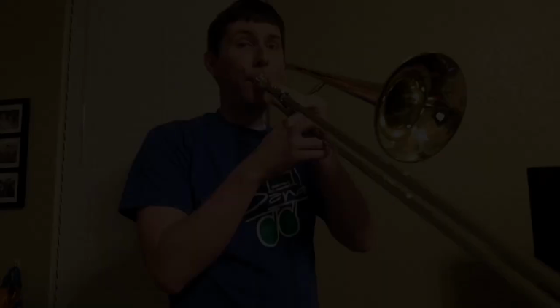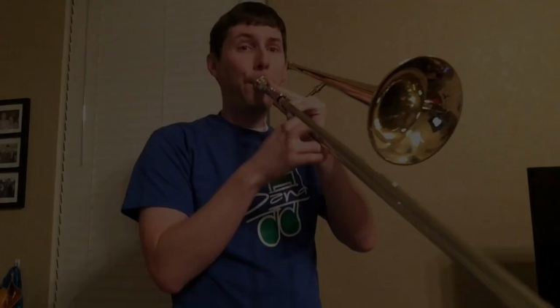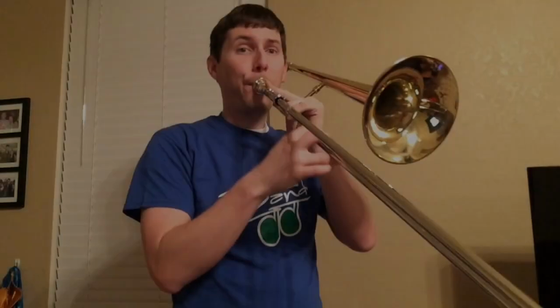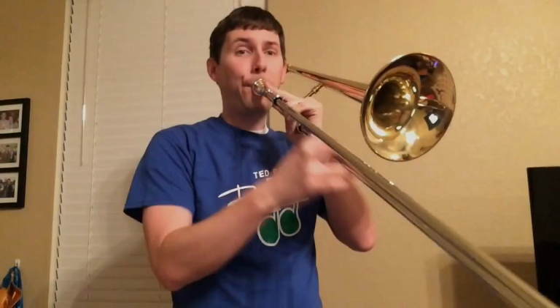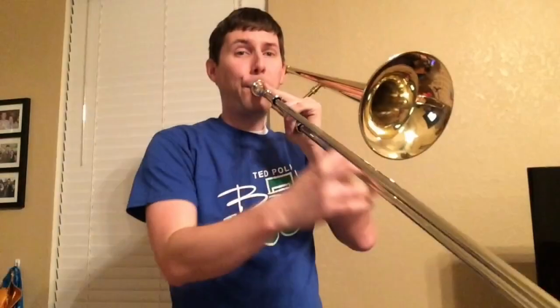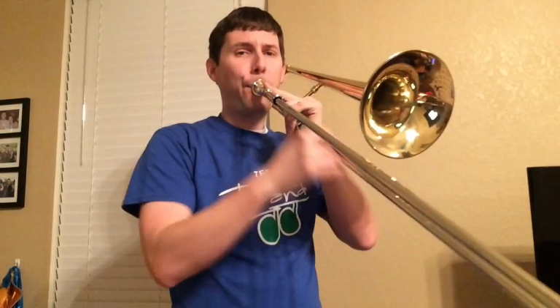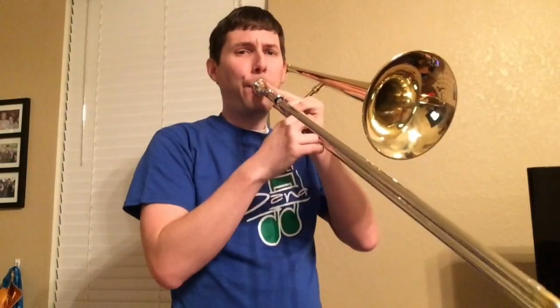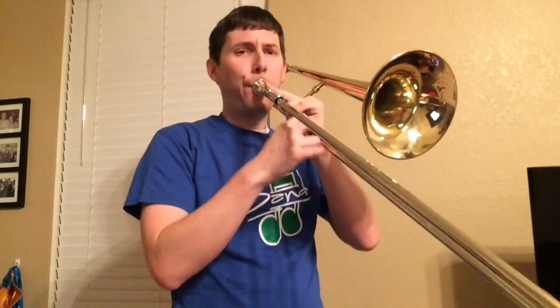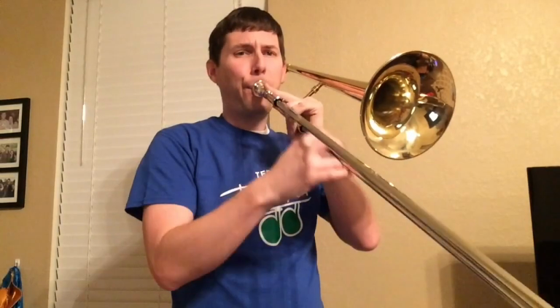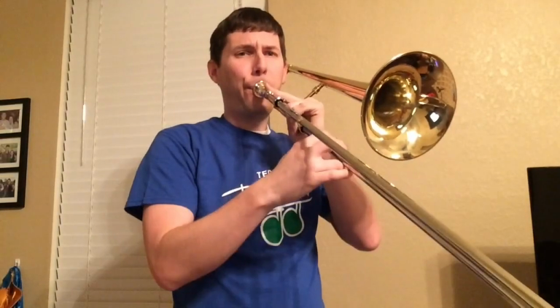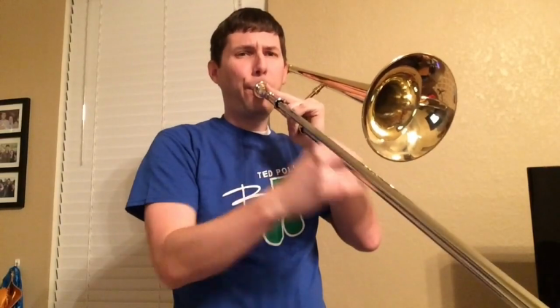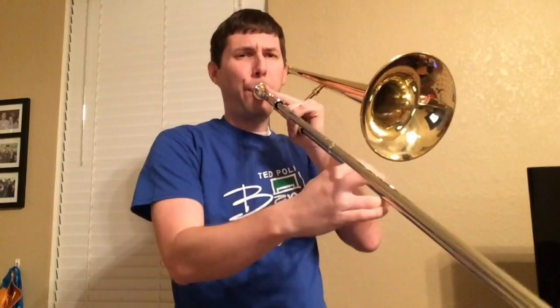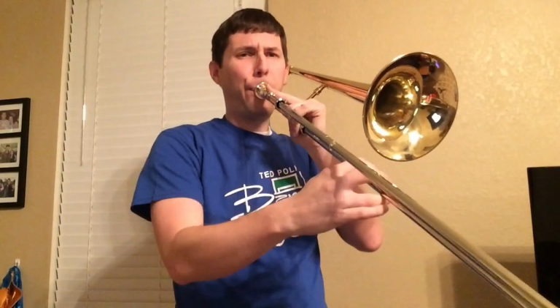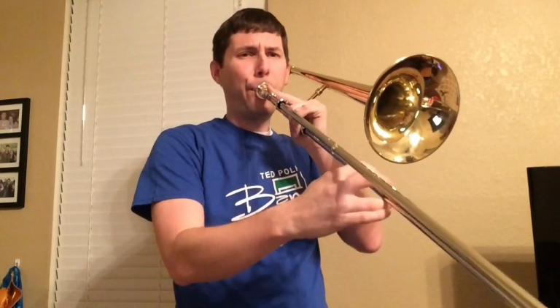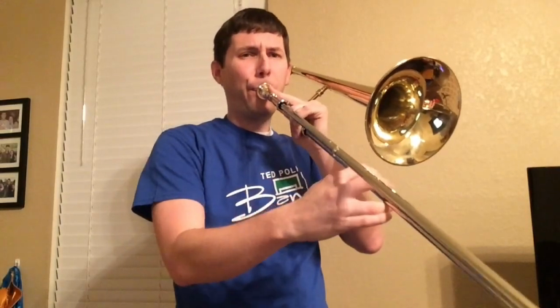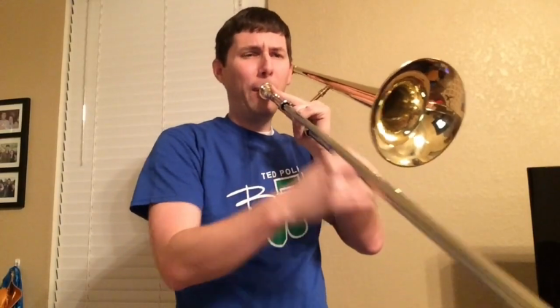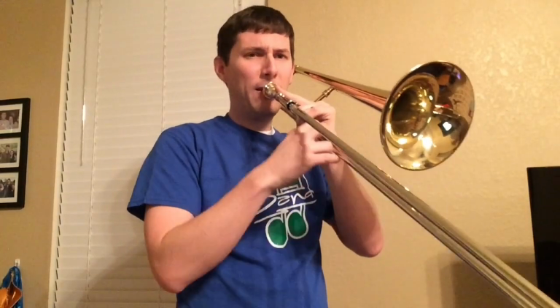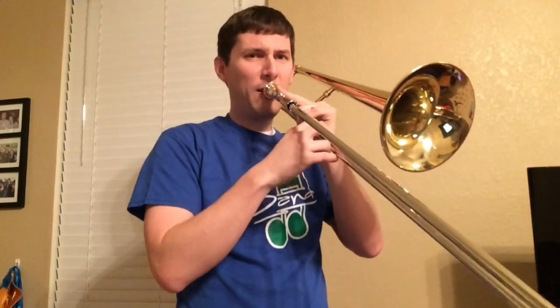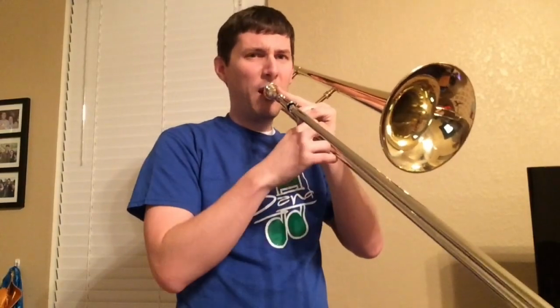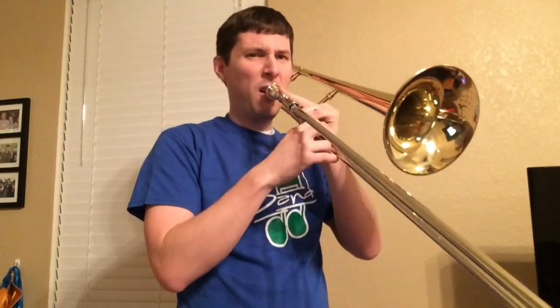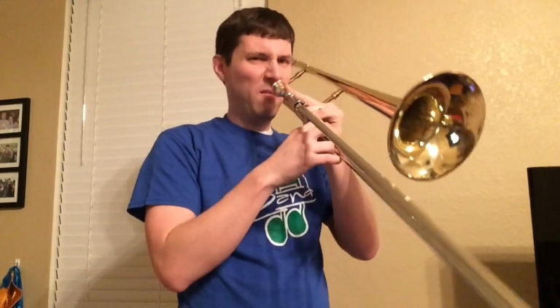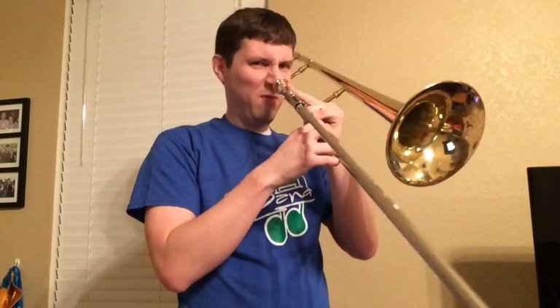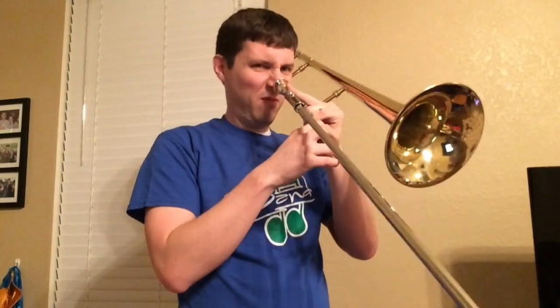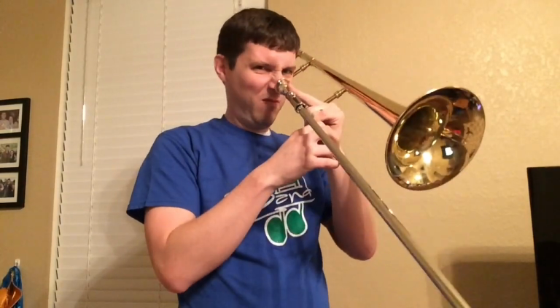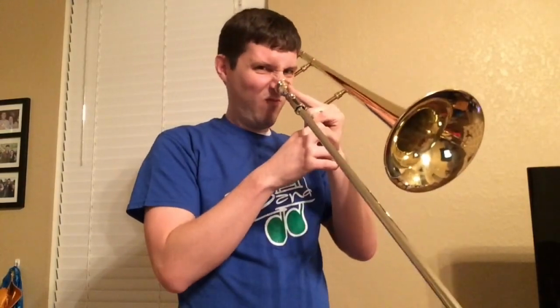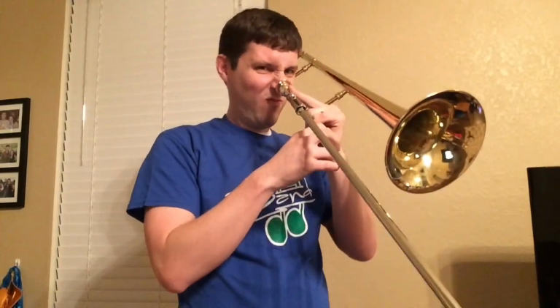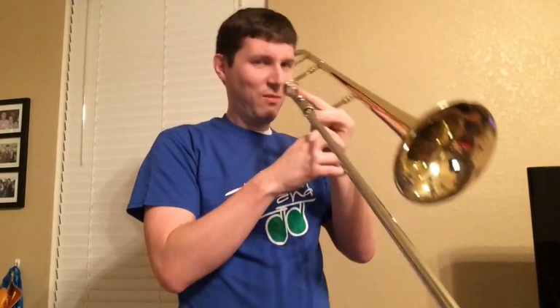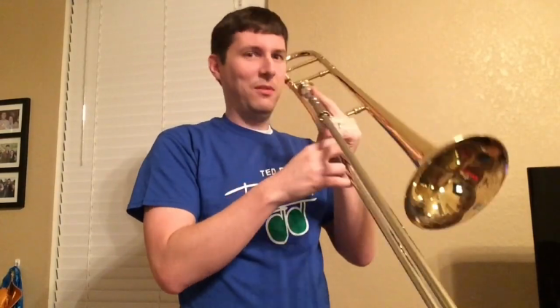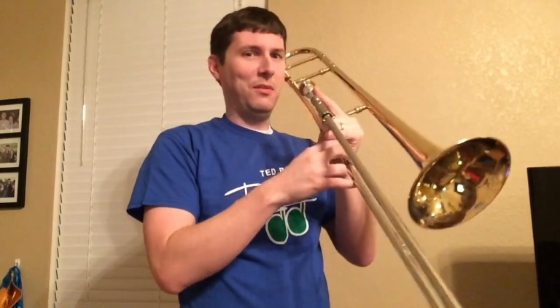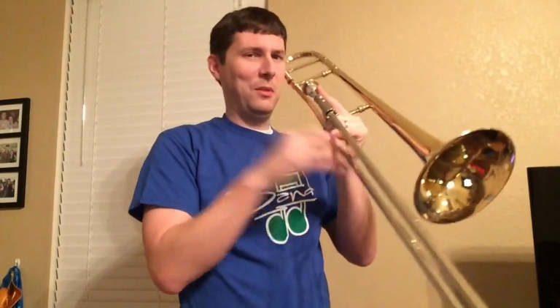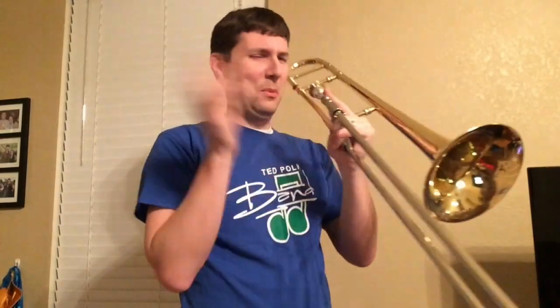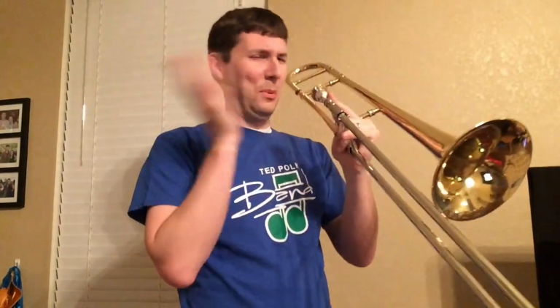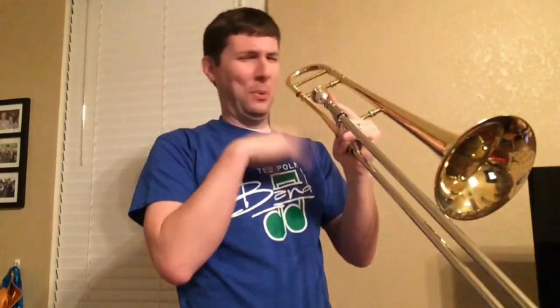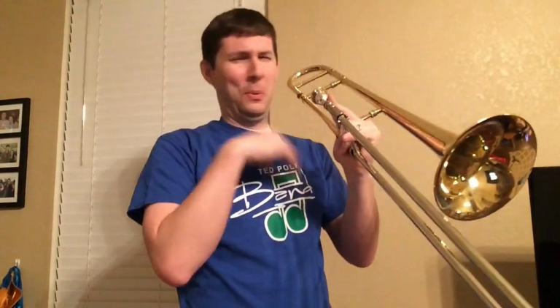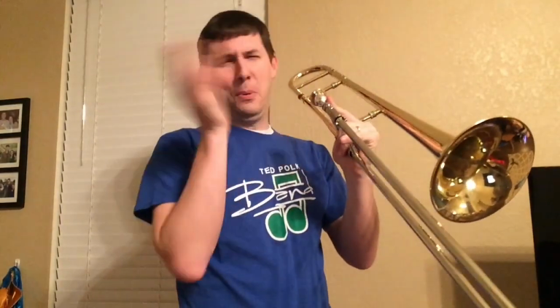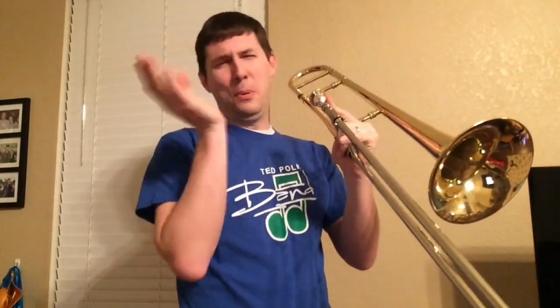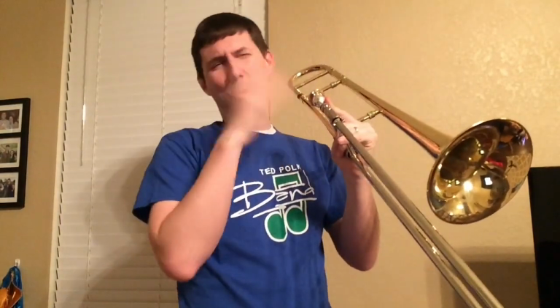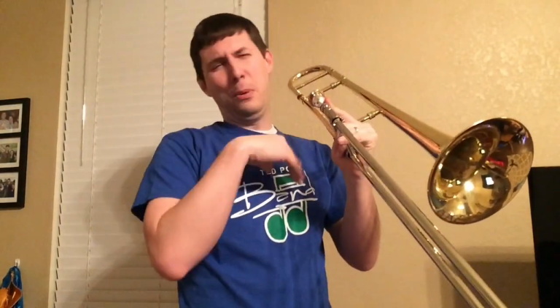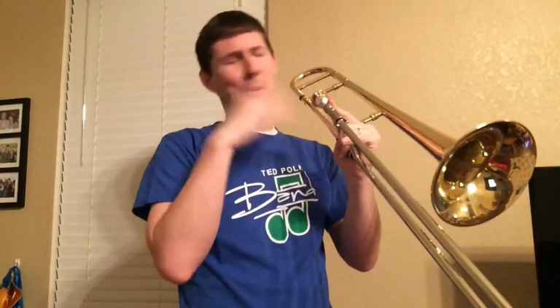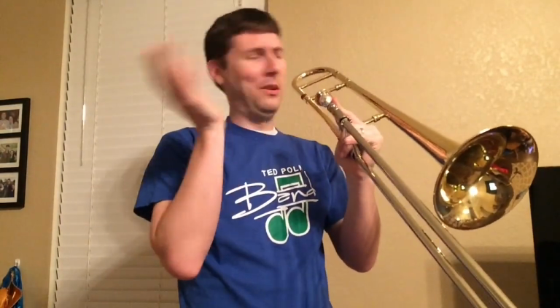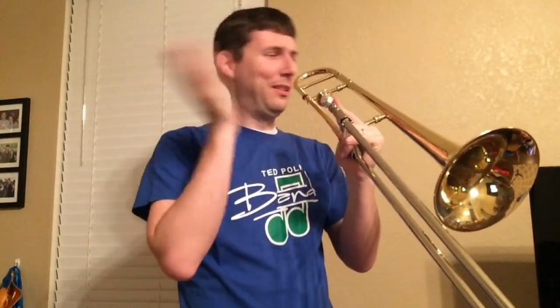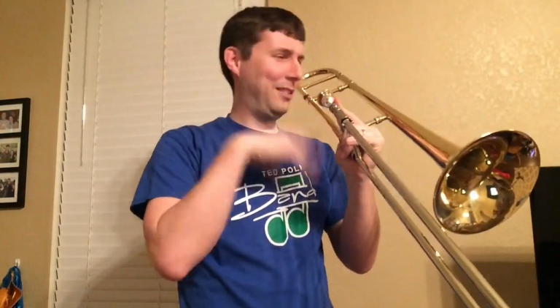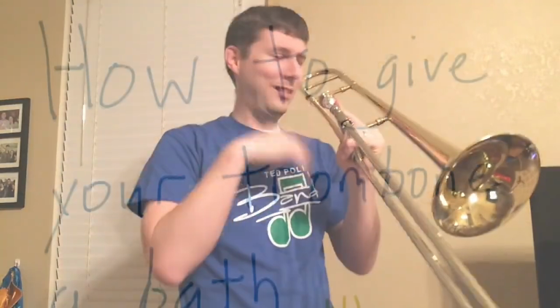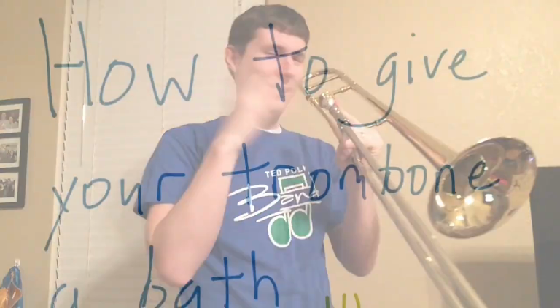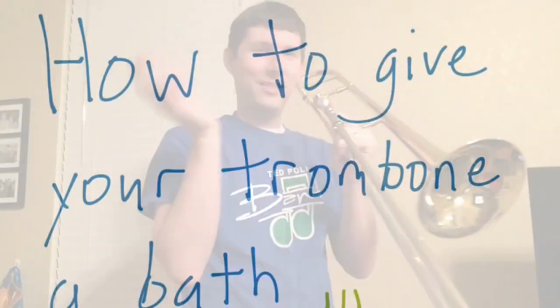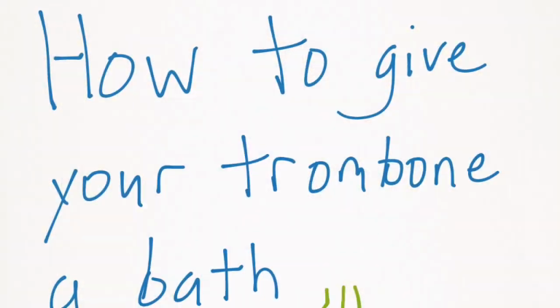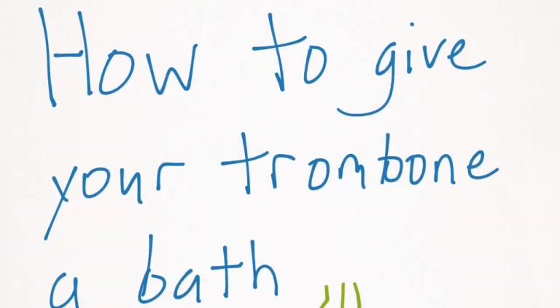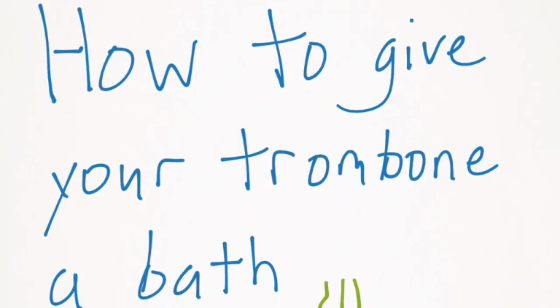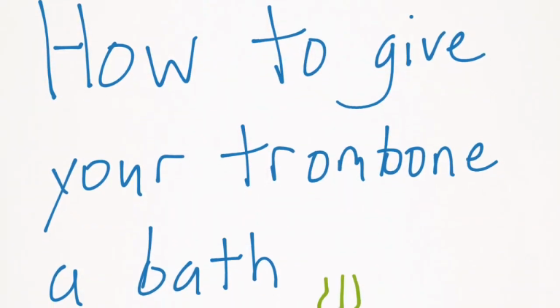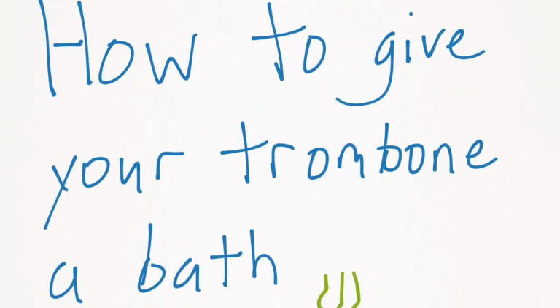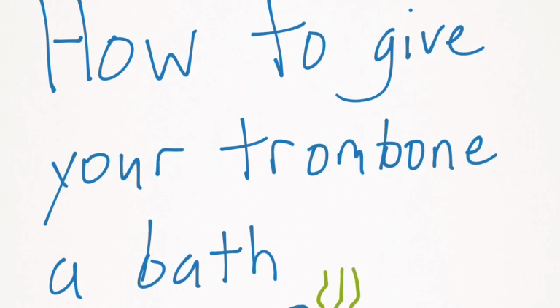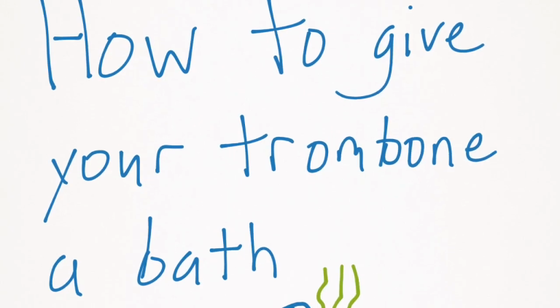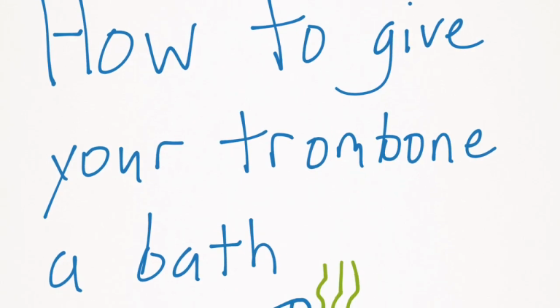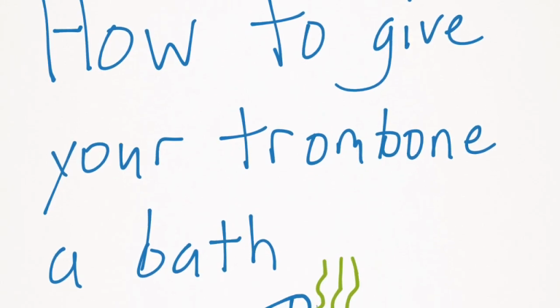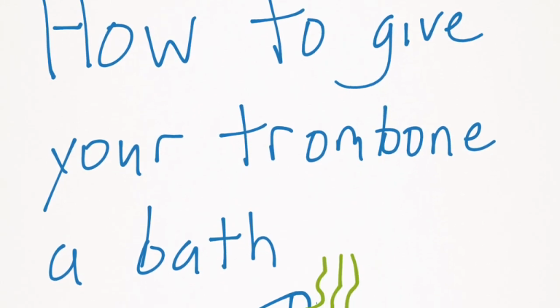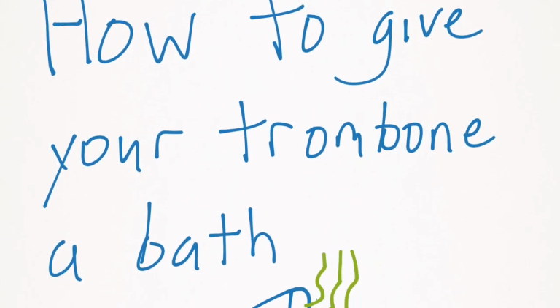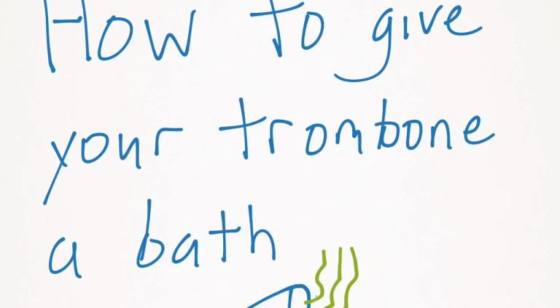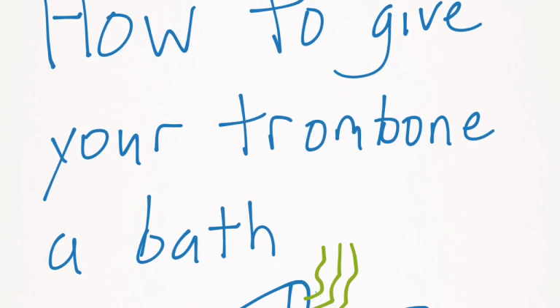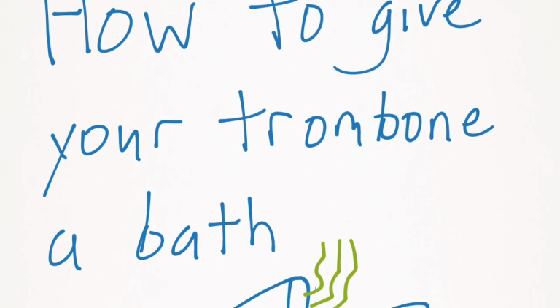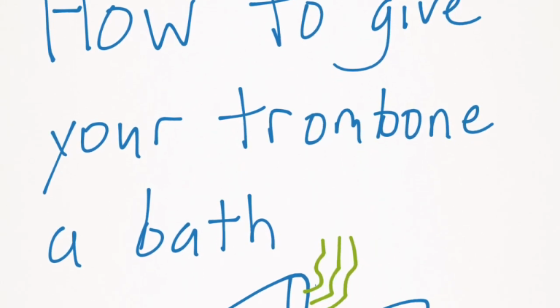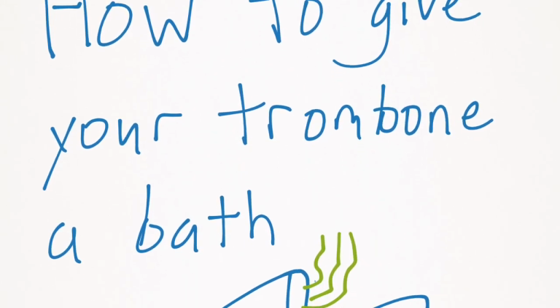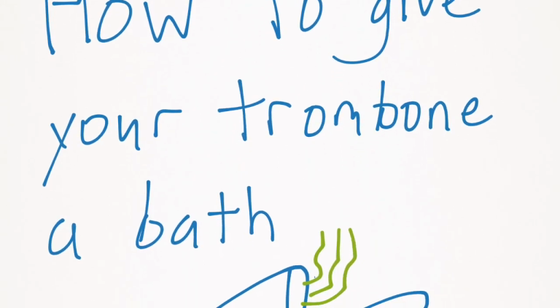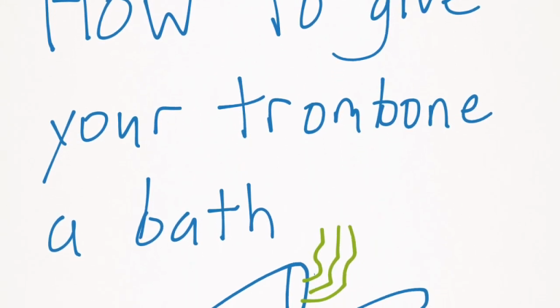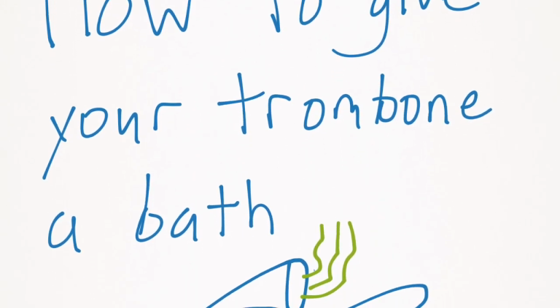Have you noticed a funky smell coming from your instrument whenever you're playing? Maybe it's time that you give your instrument a bath.